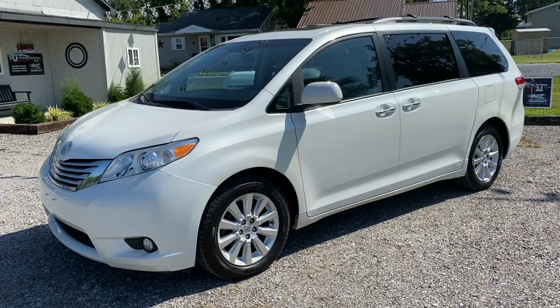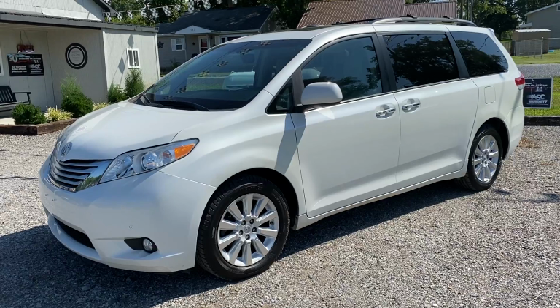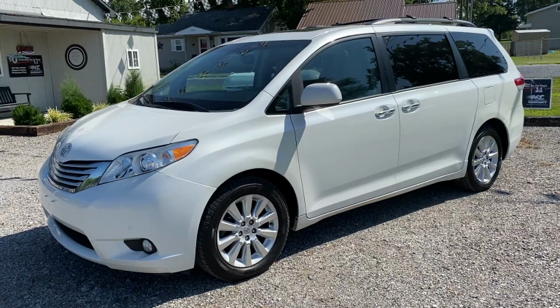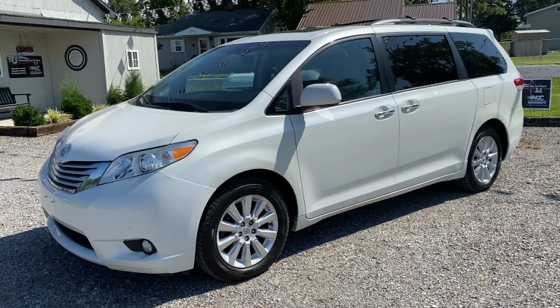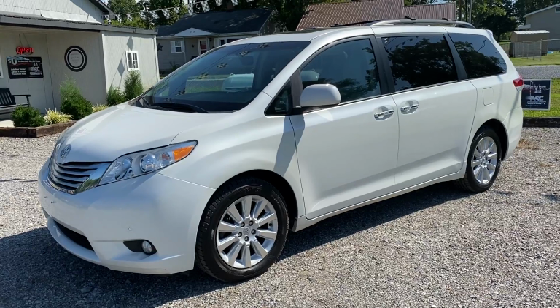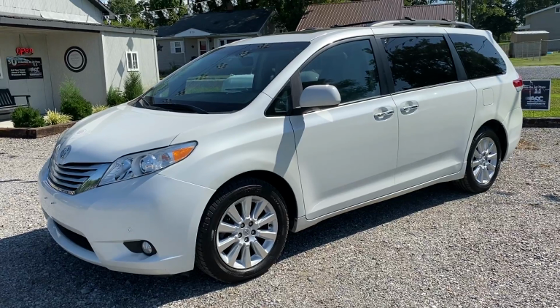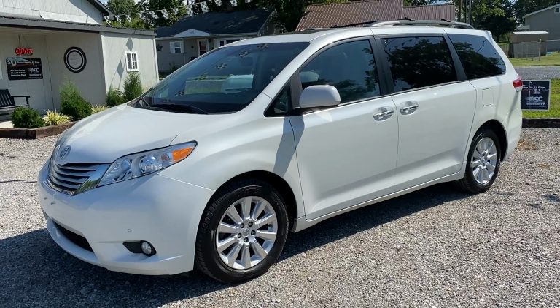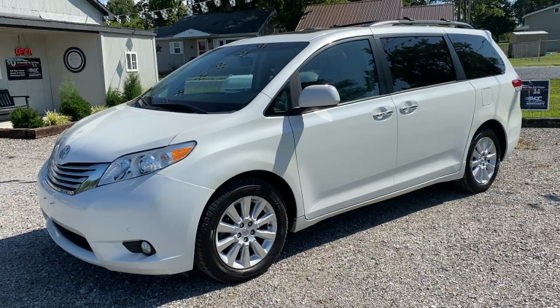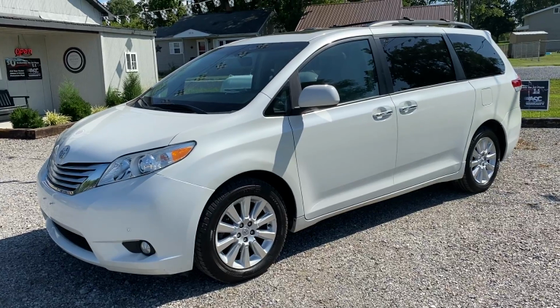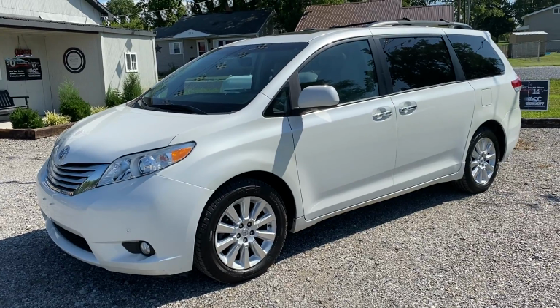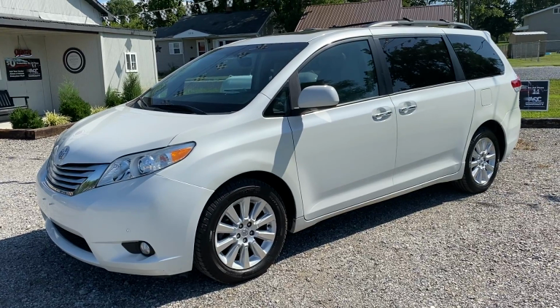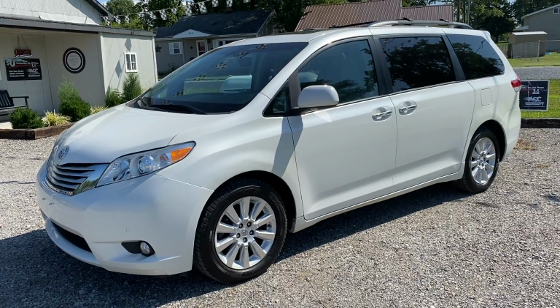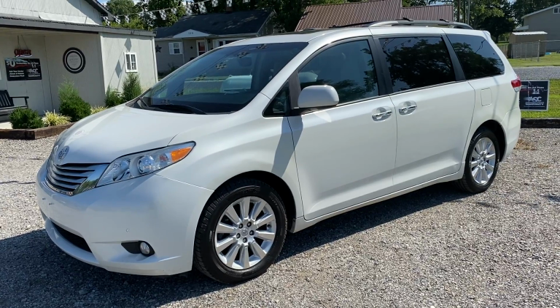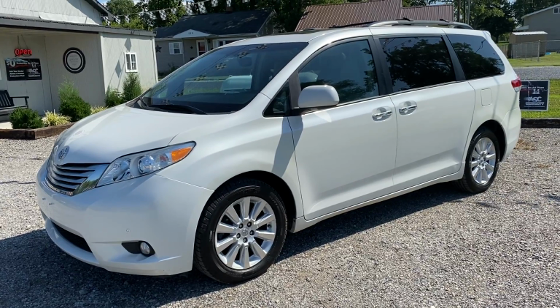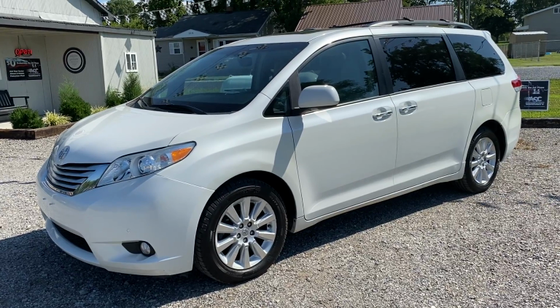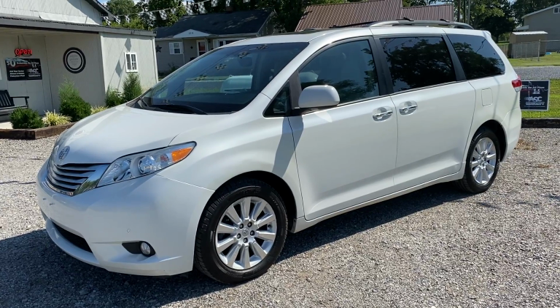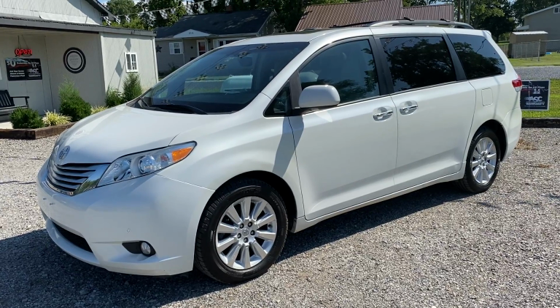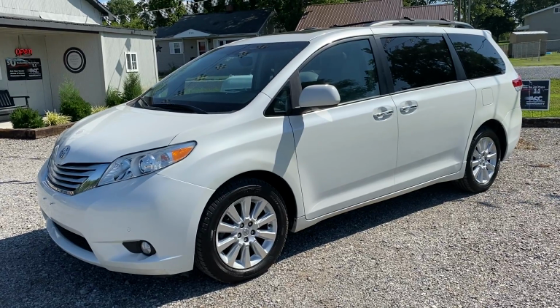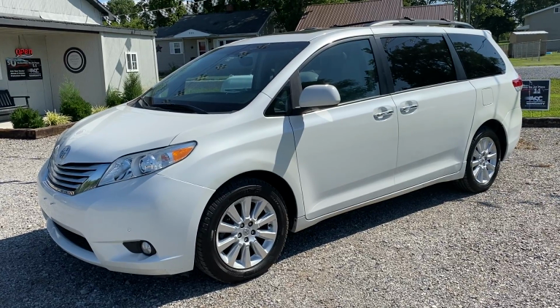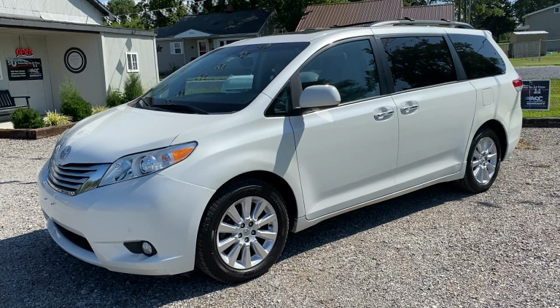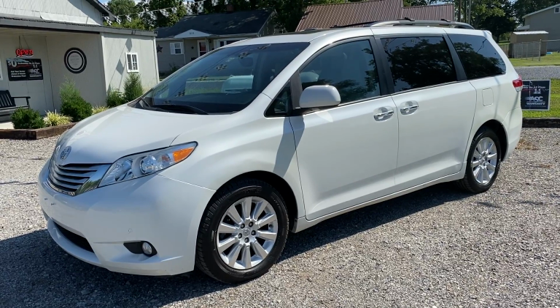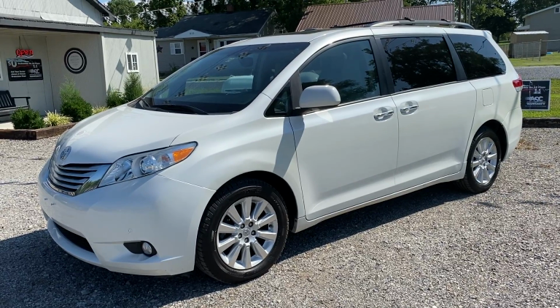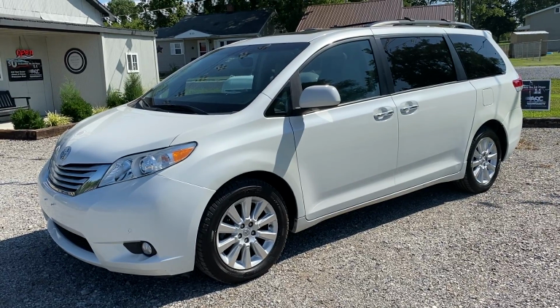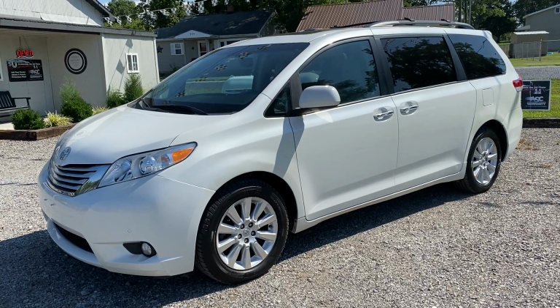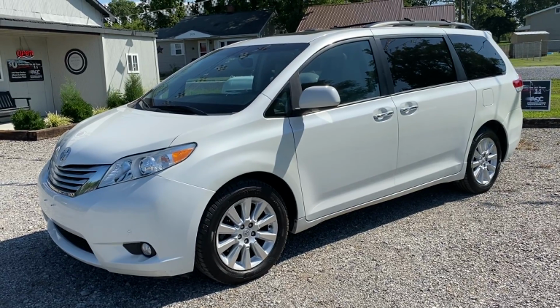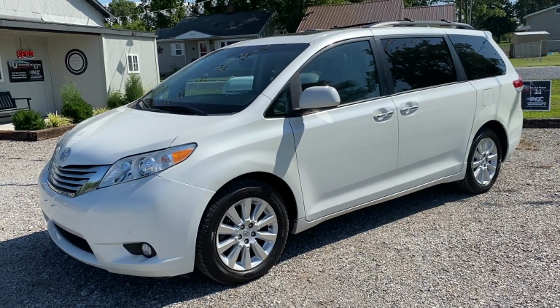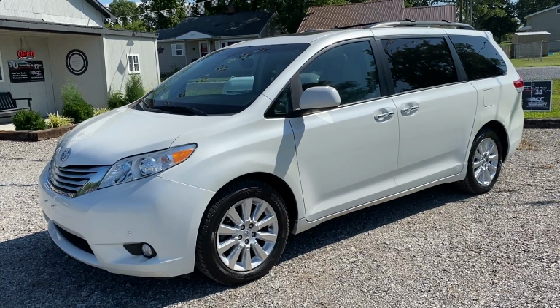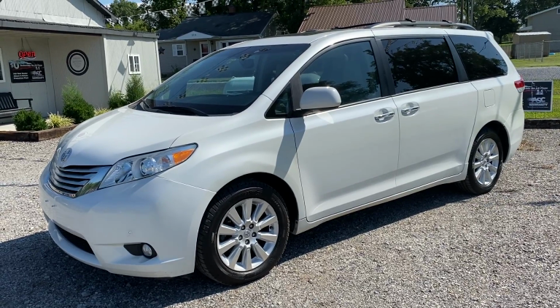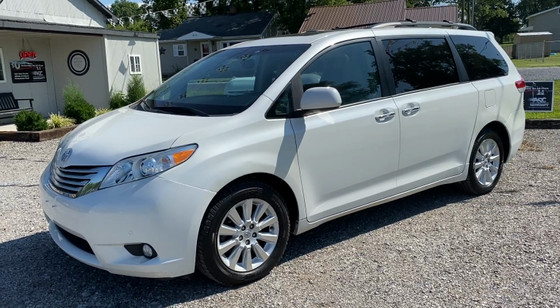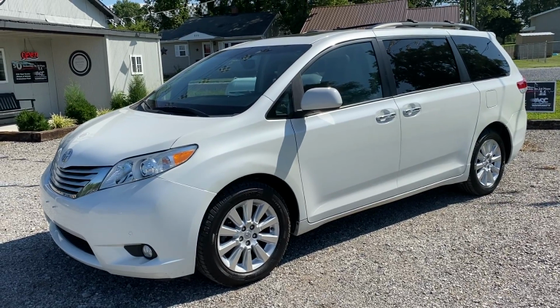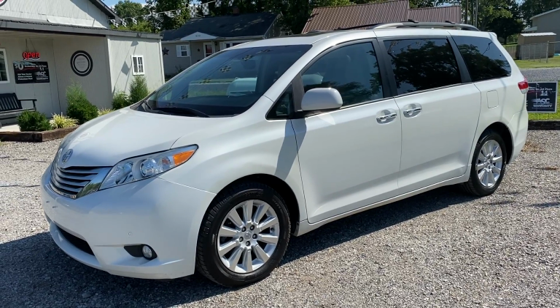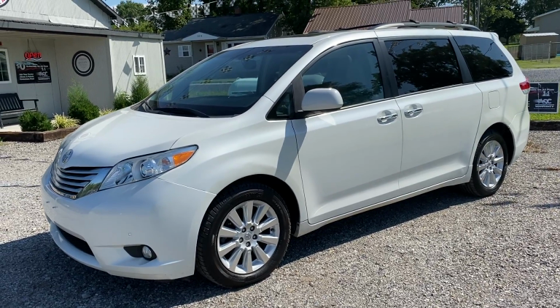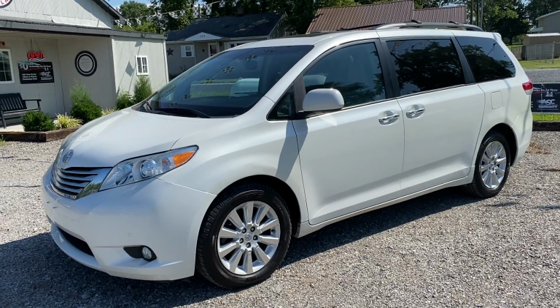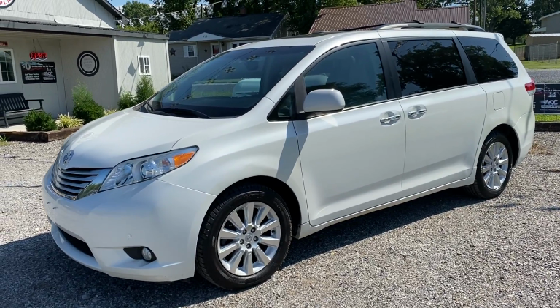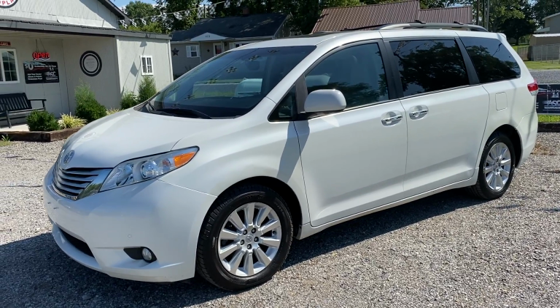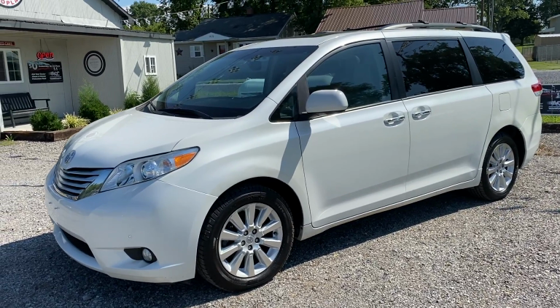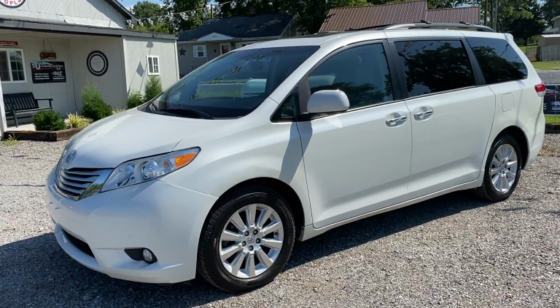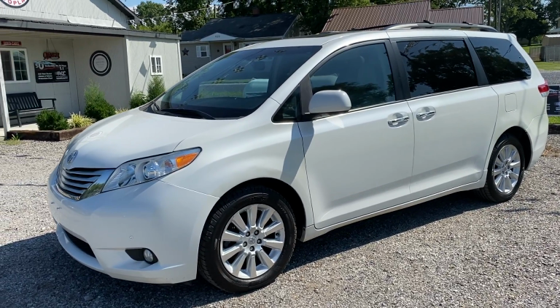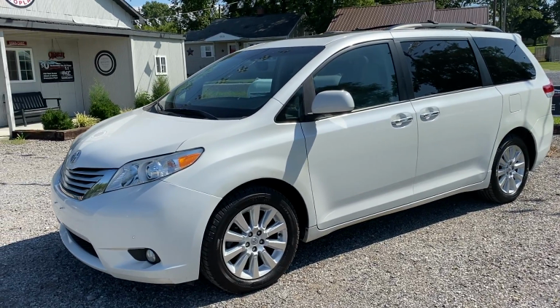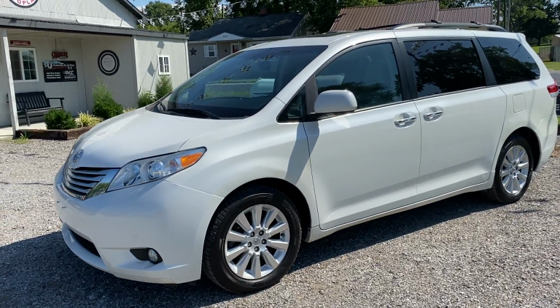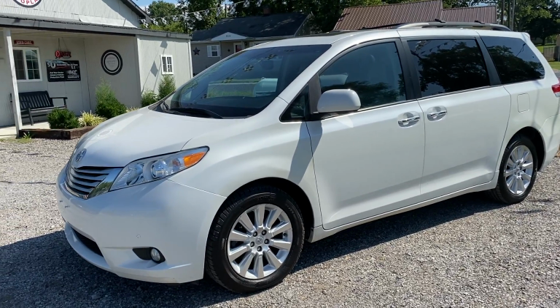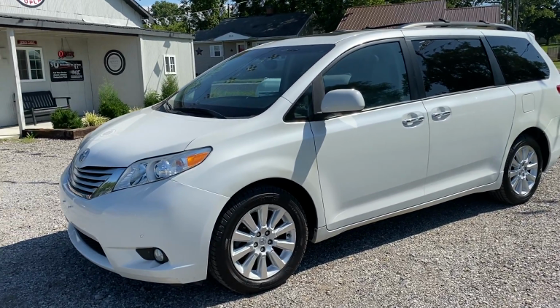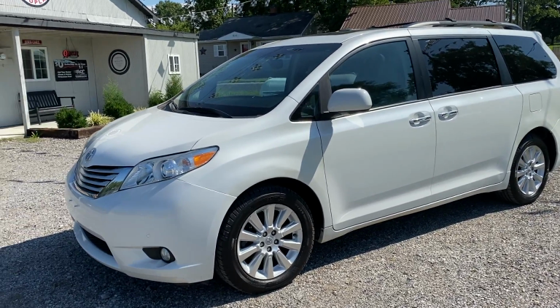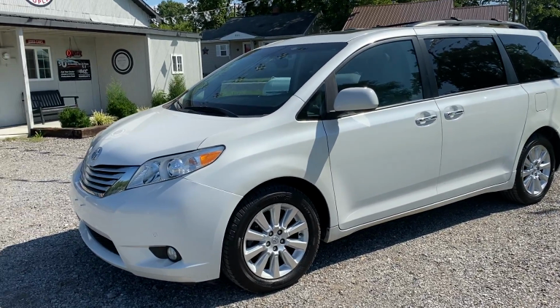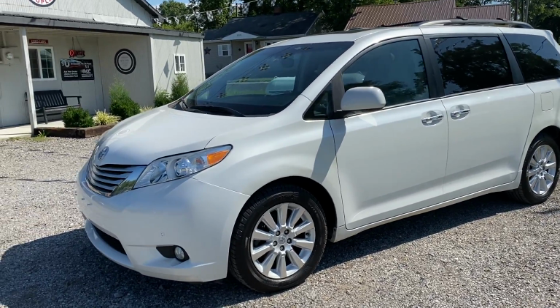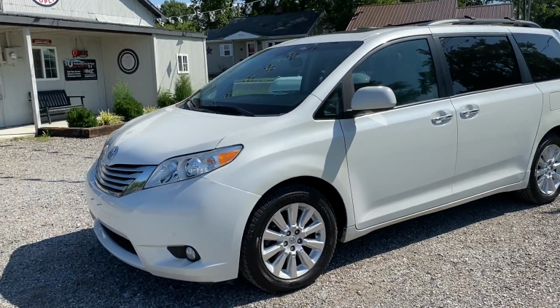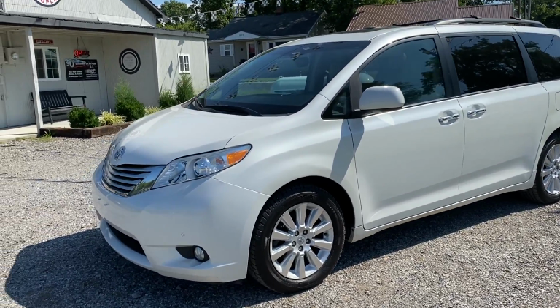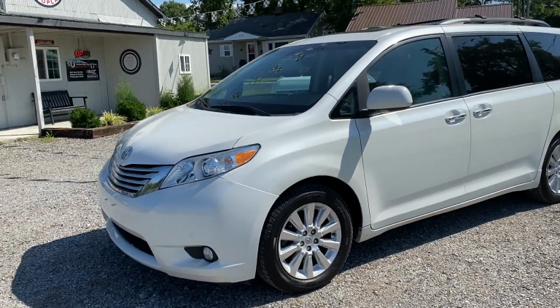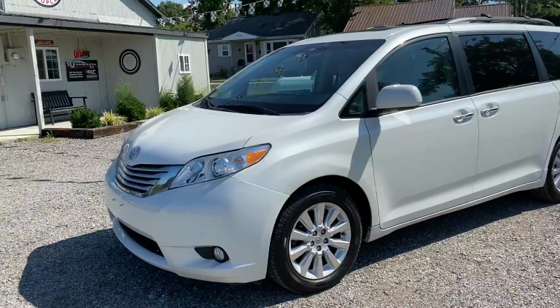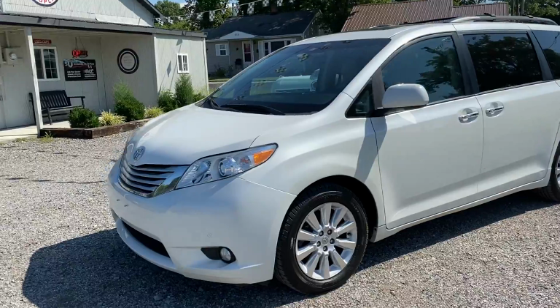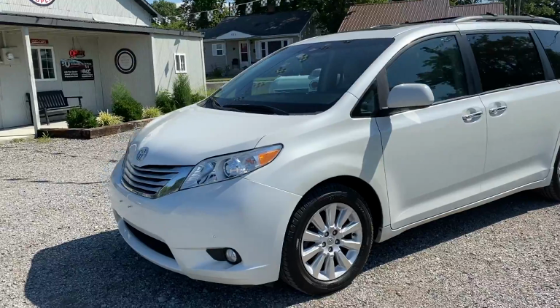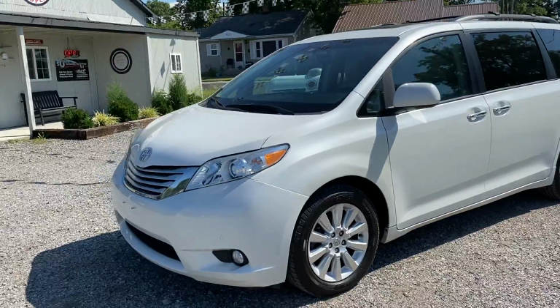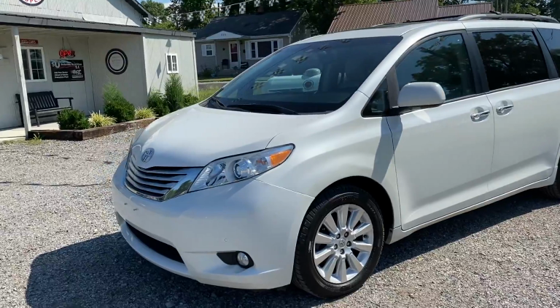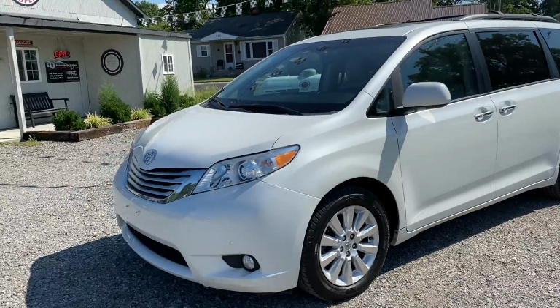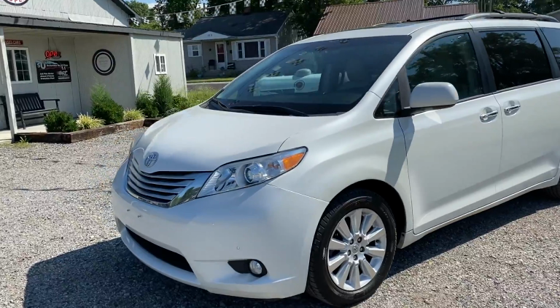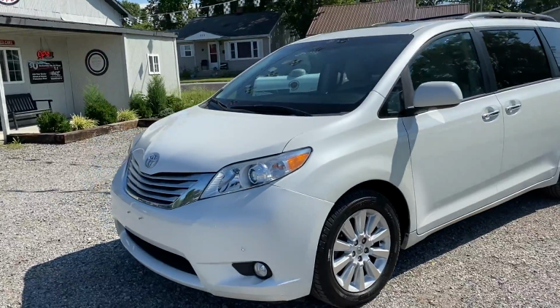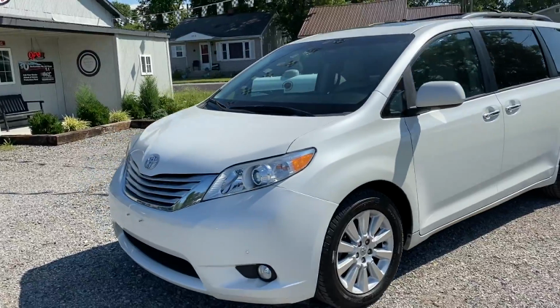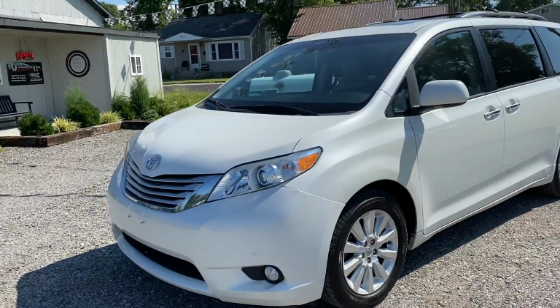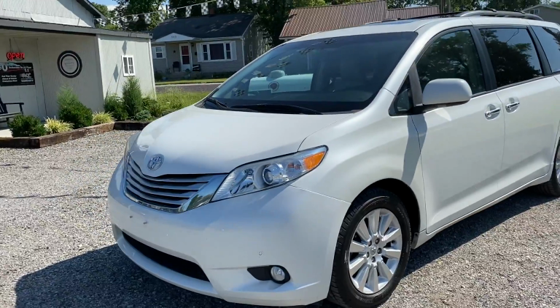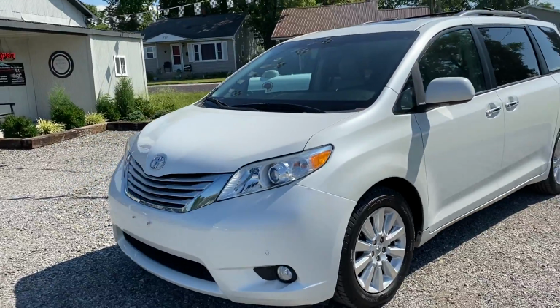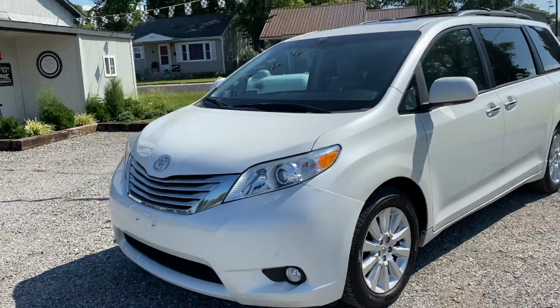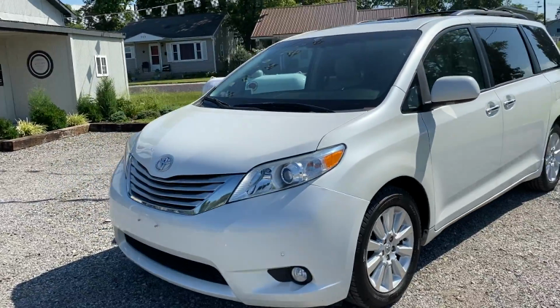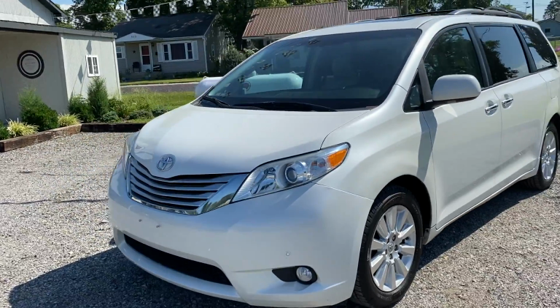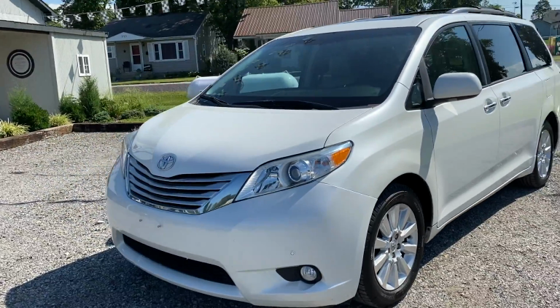If you do go on the Carfax and look at it, the second owner is actually the dealership, so we are not actually qualified as an actual owner.